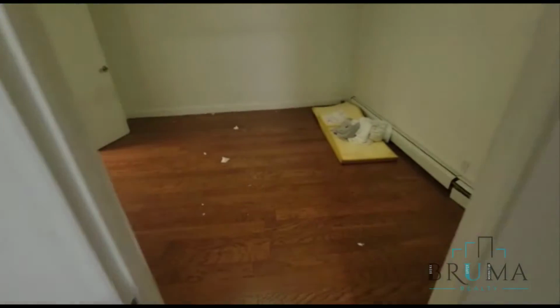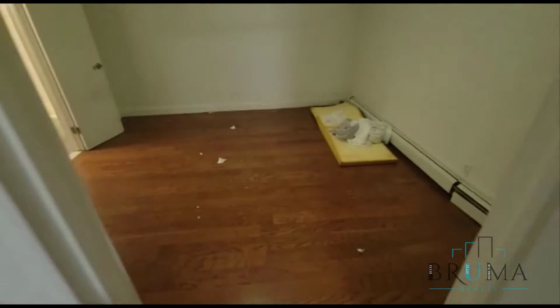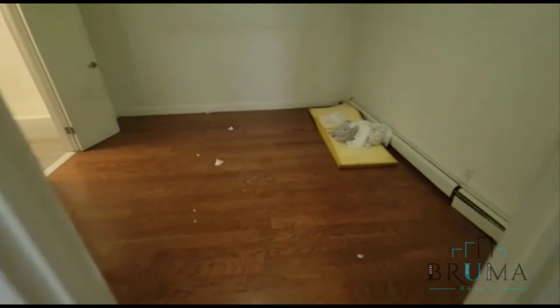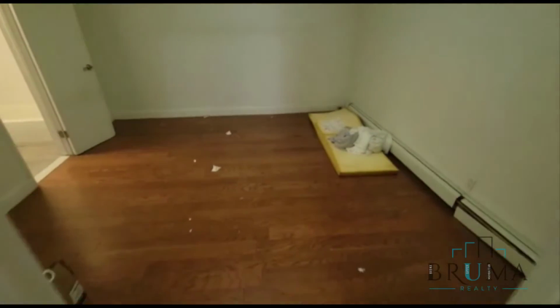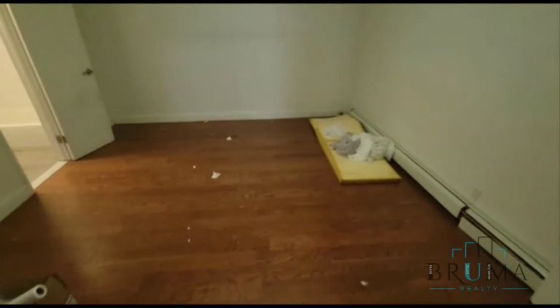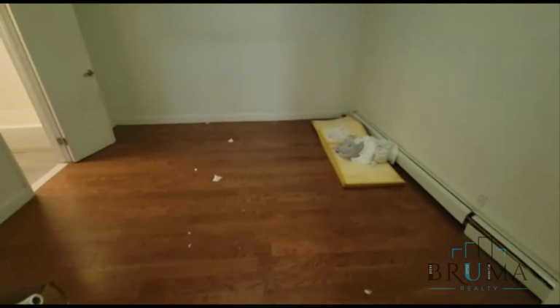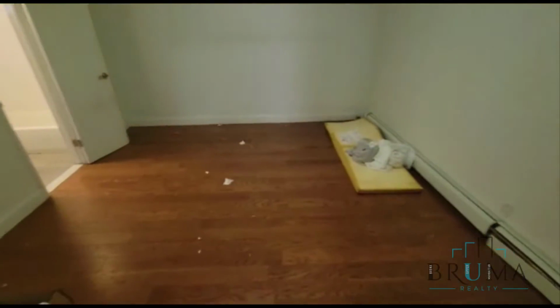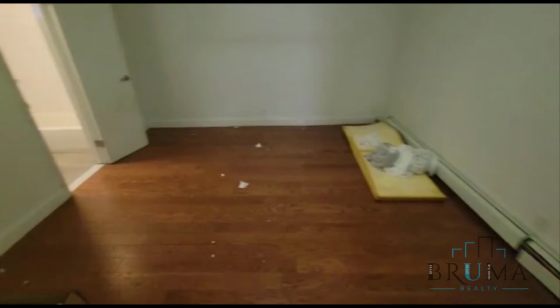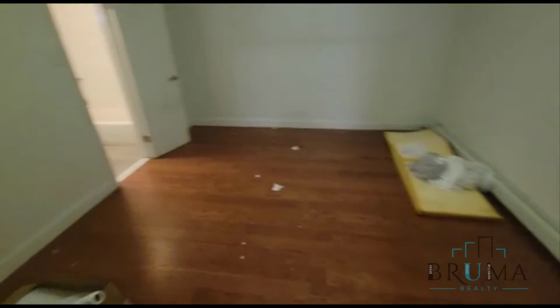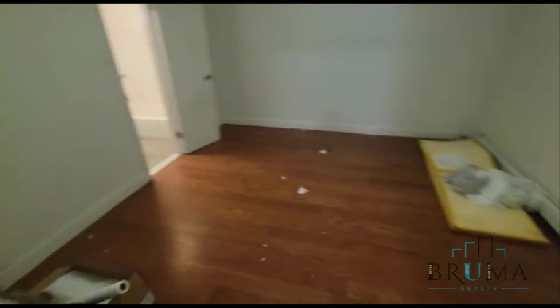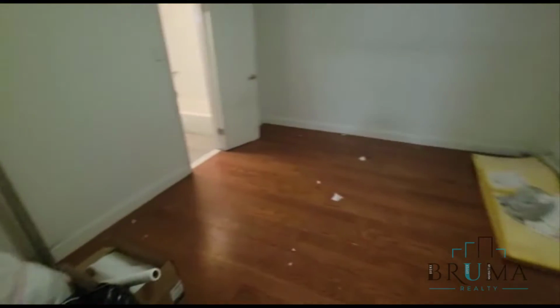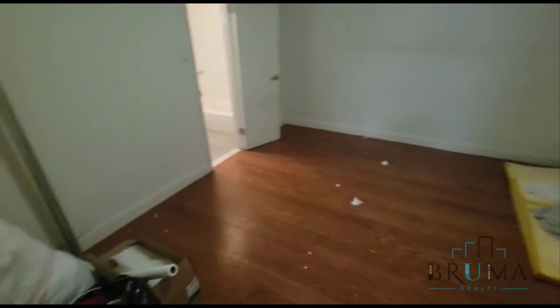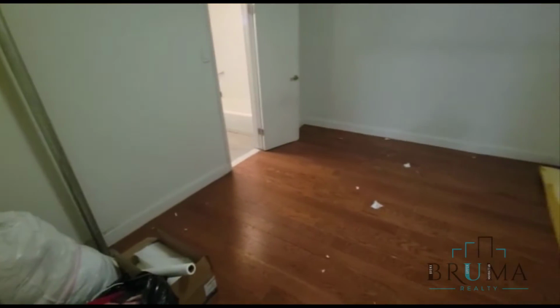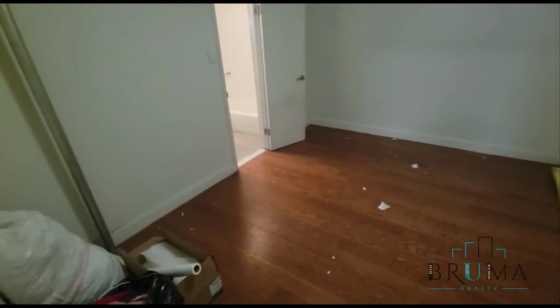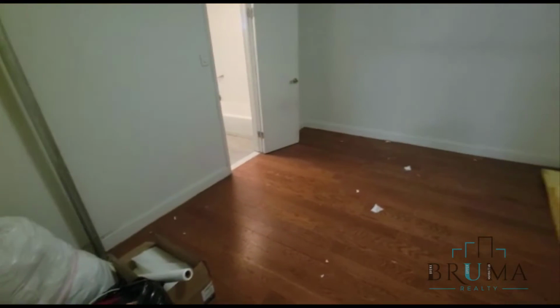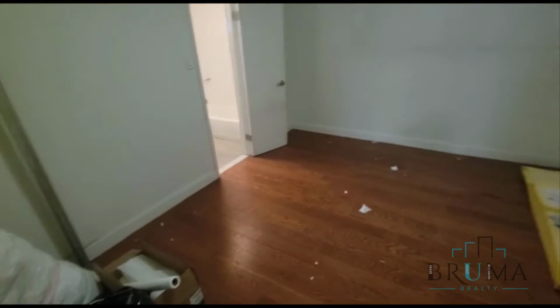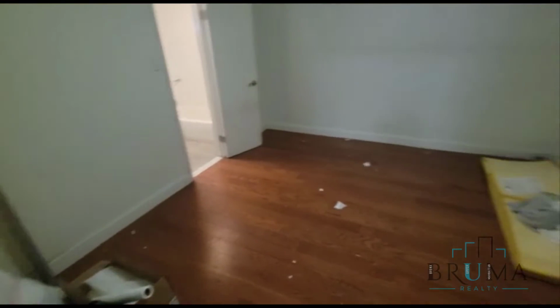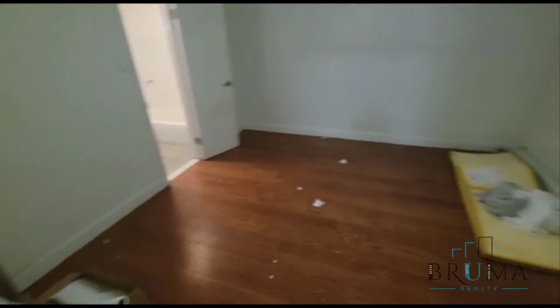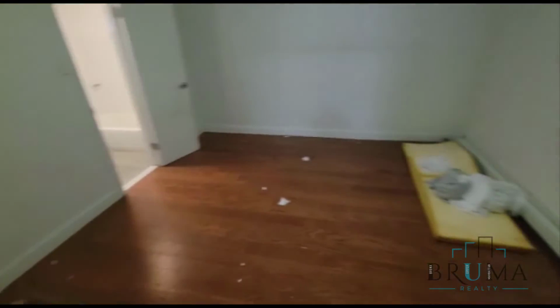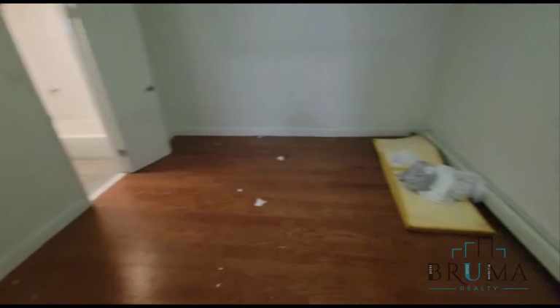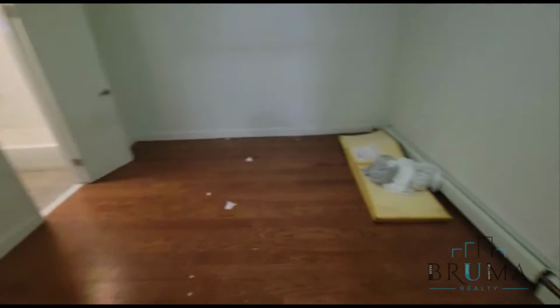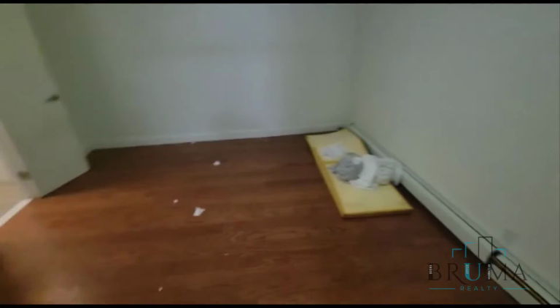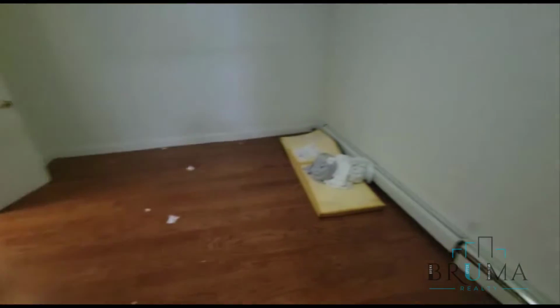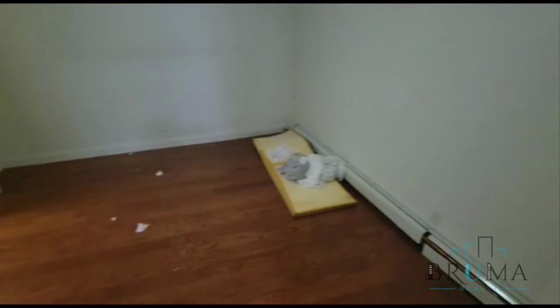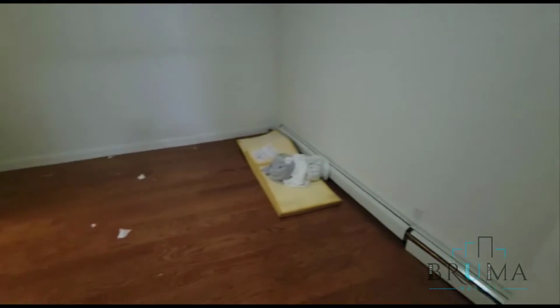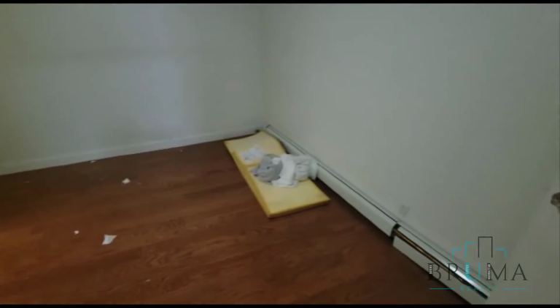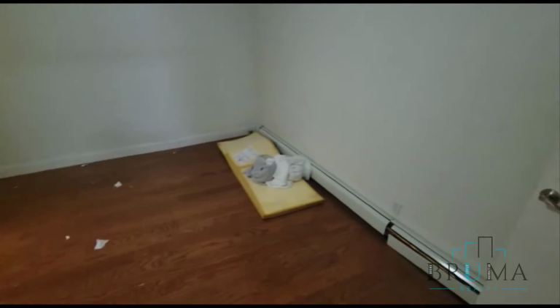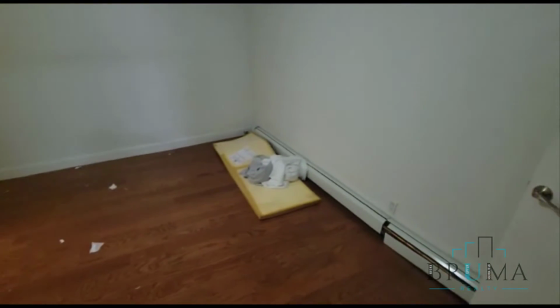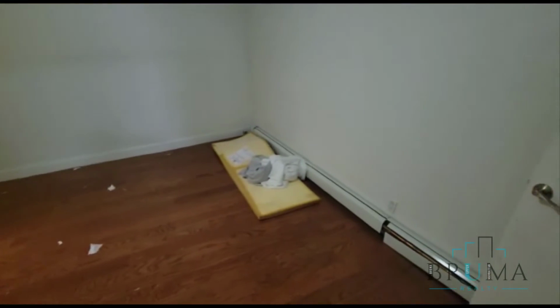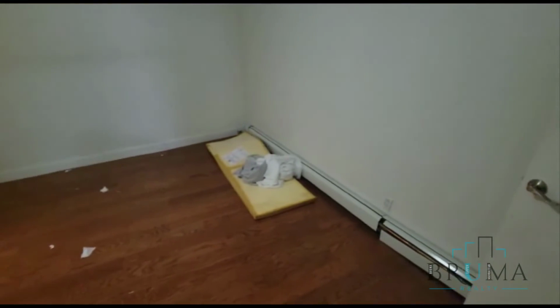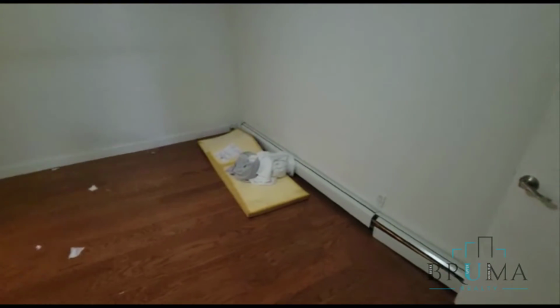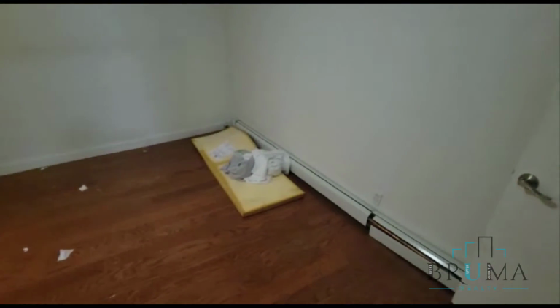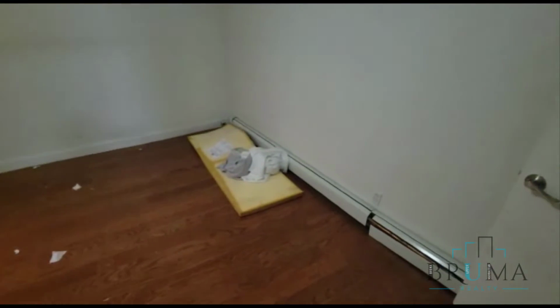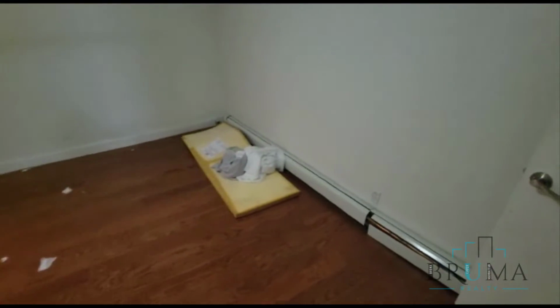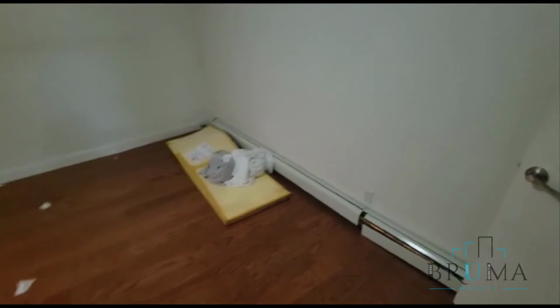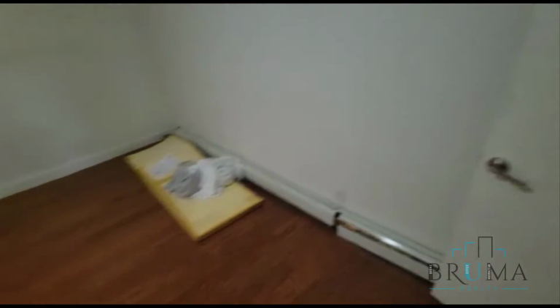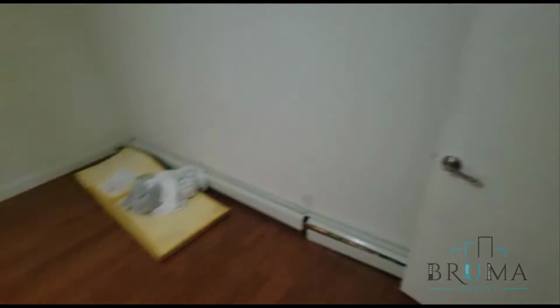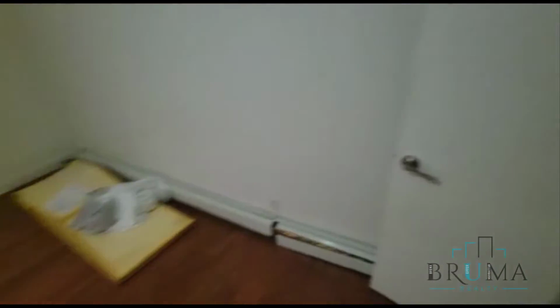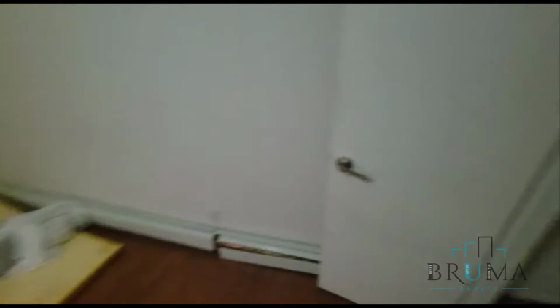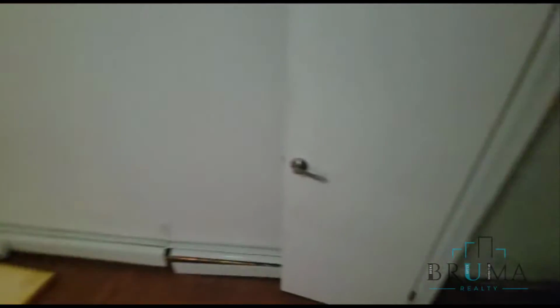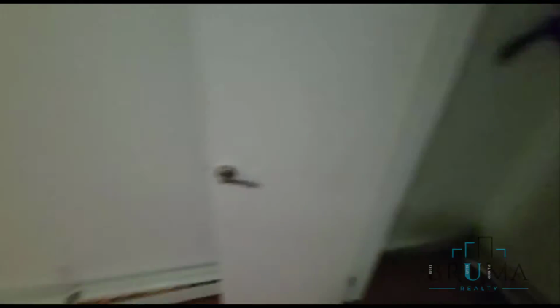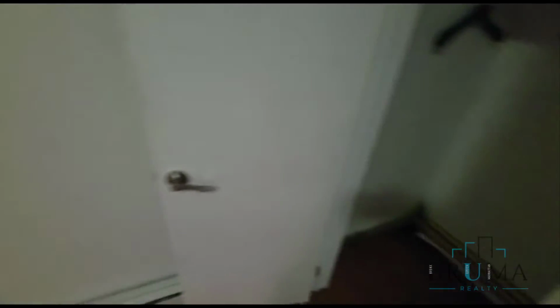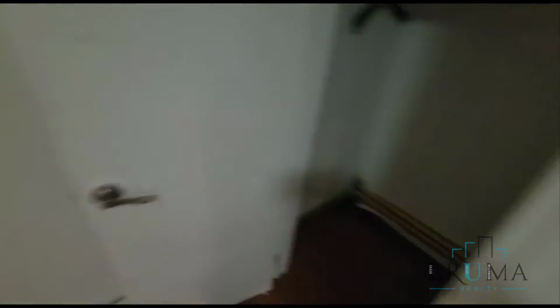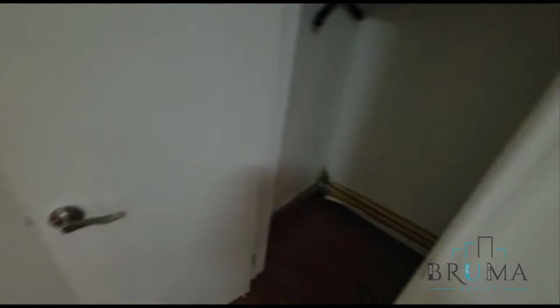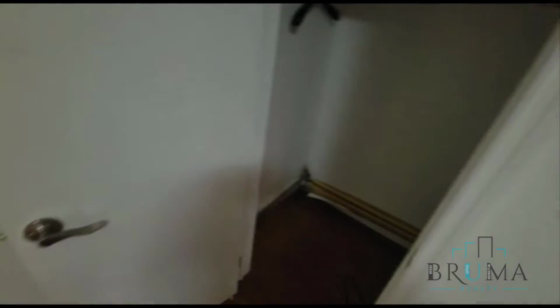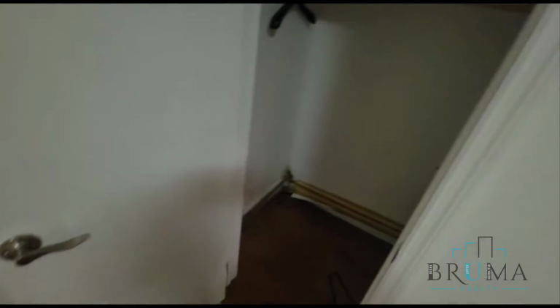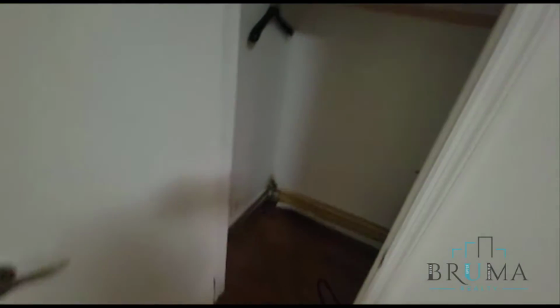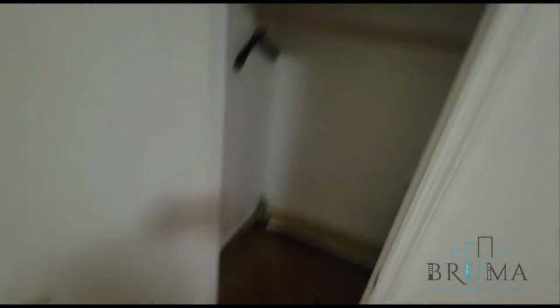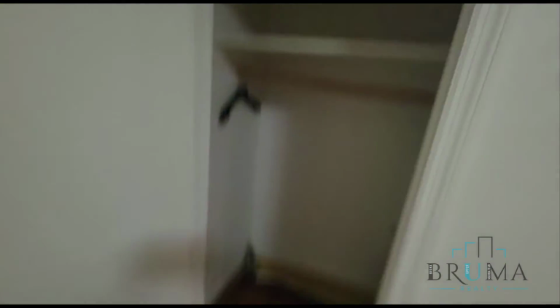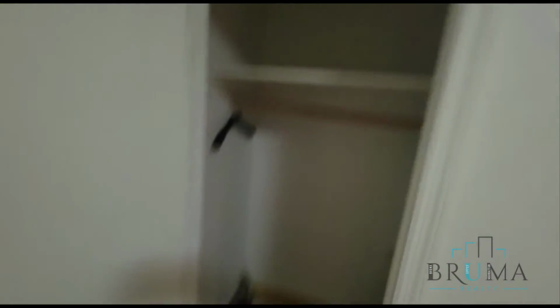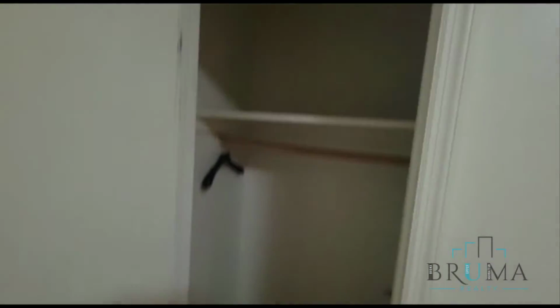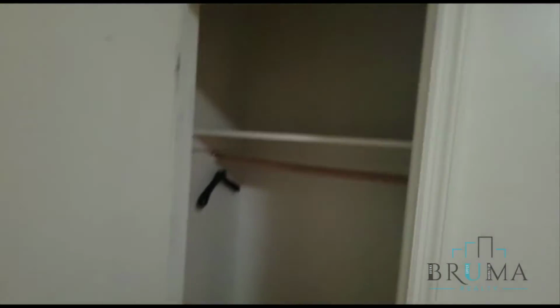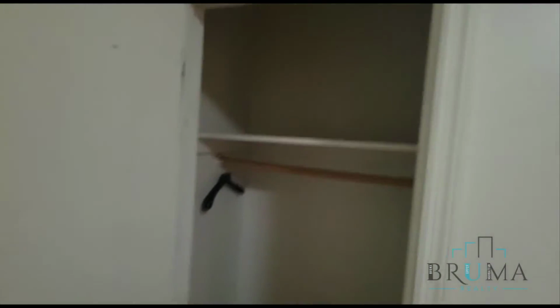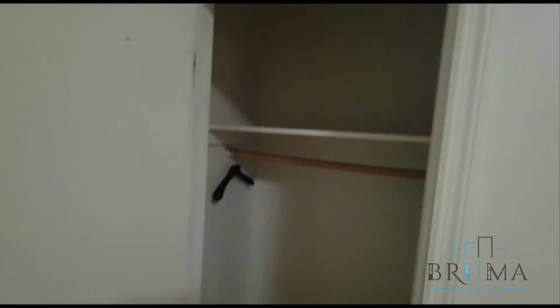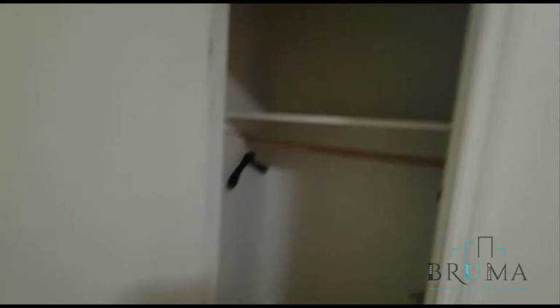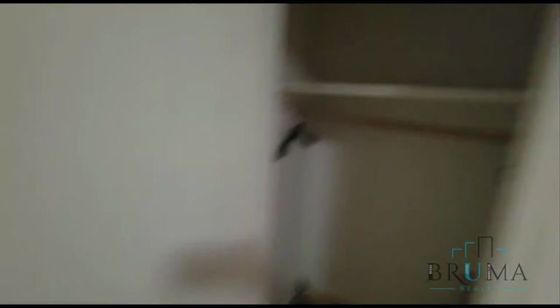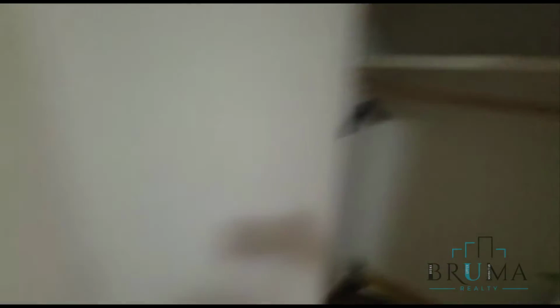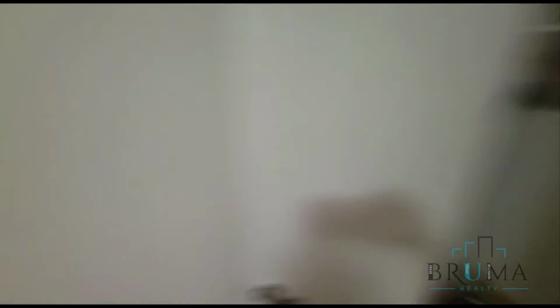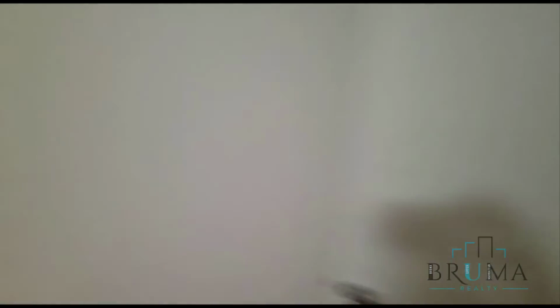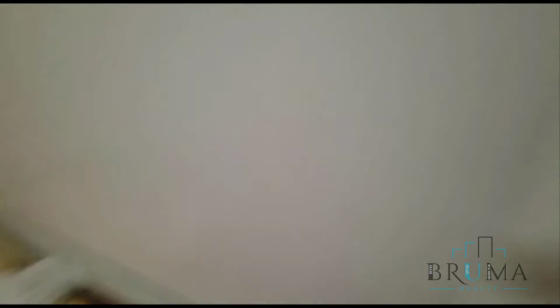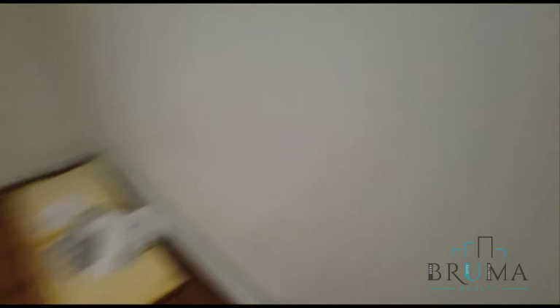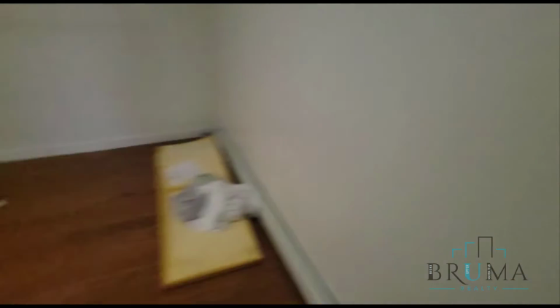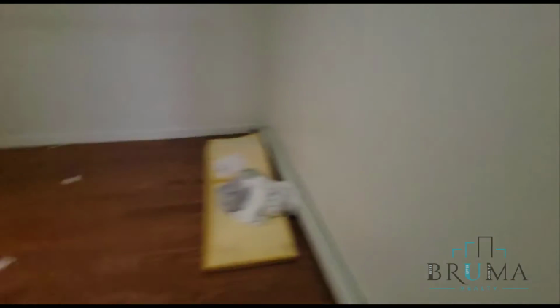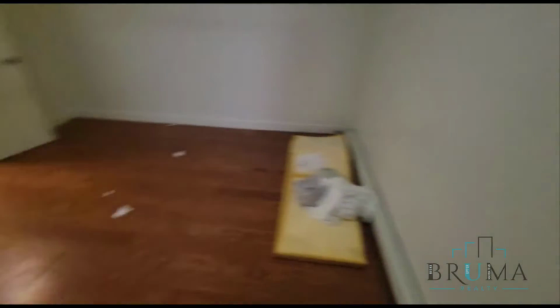And here is our bedroom. This is a king size bedroom with a closet.